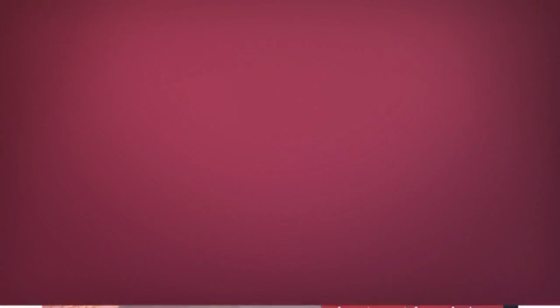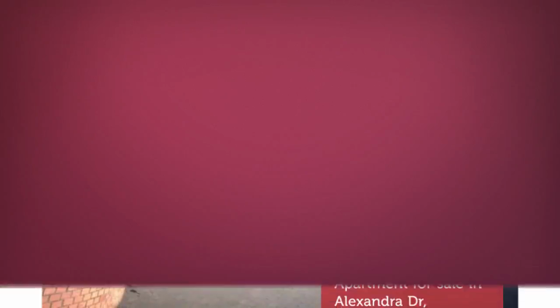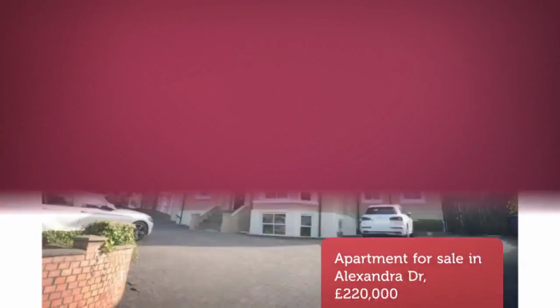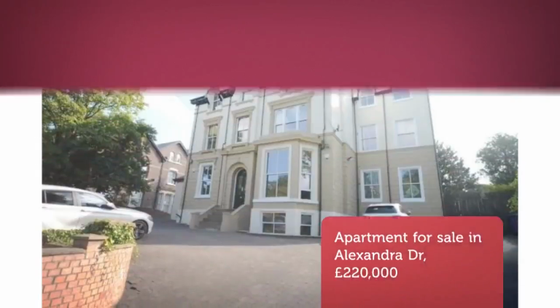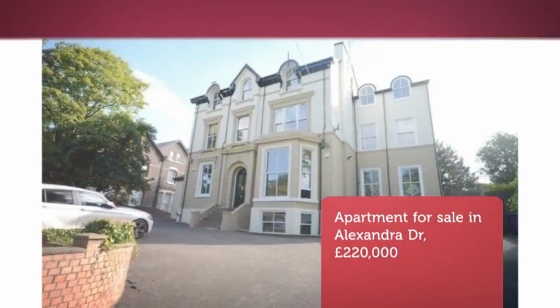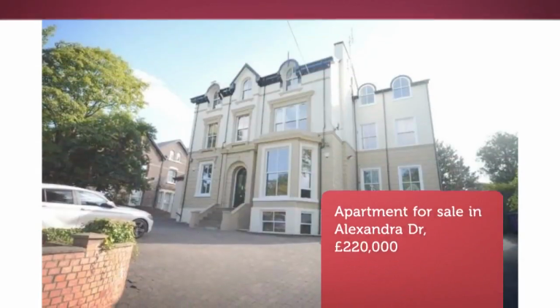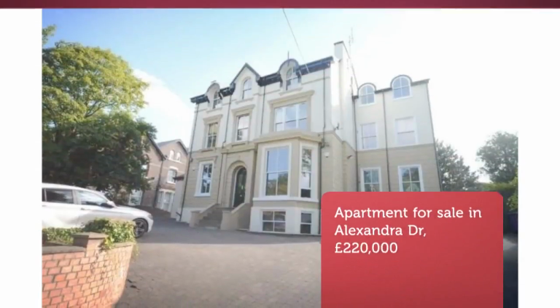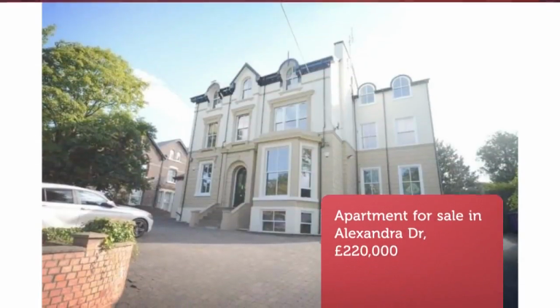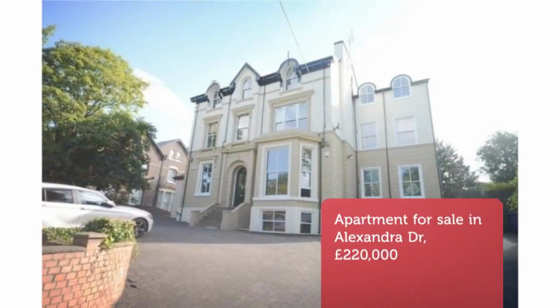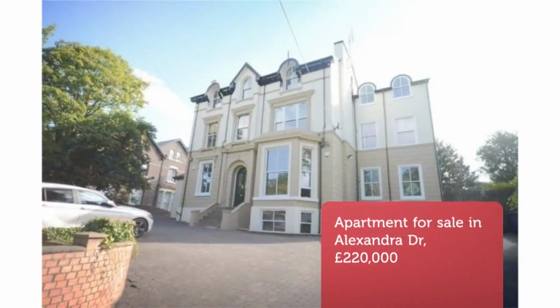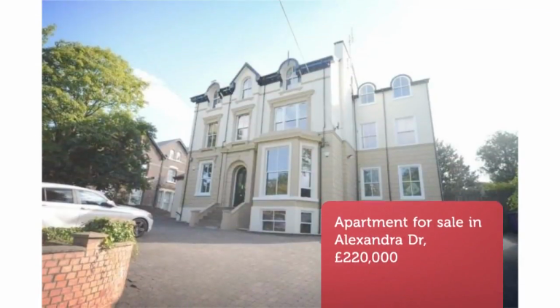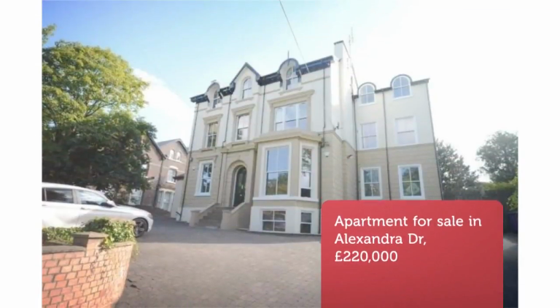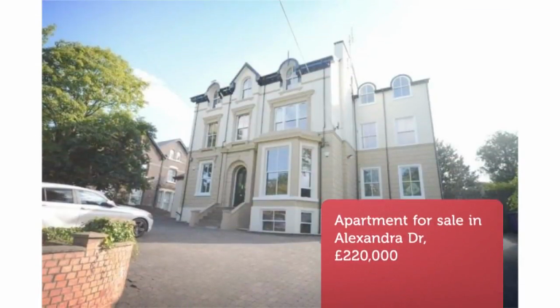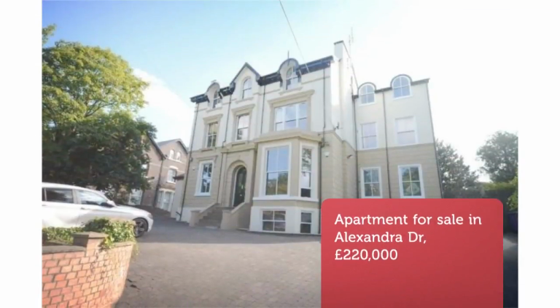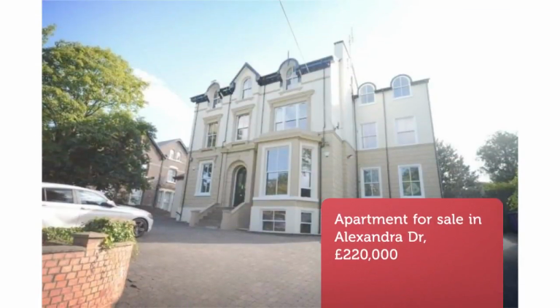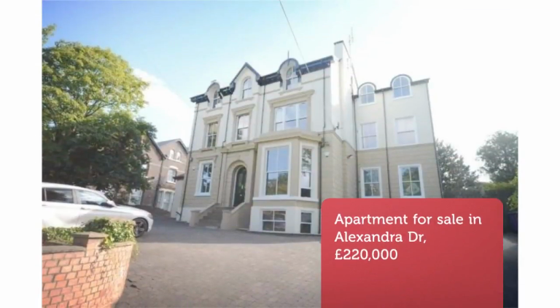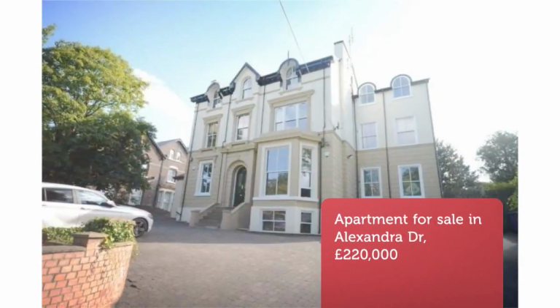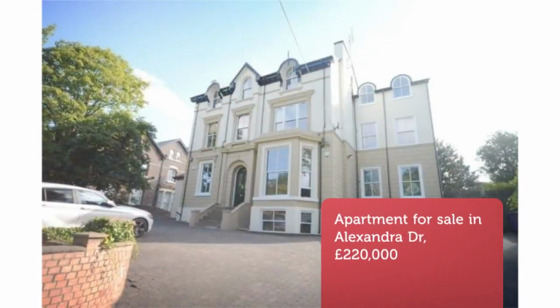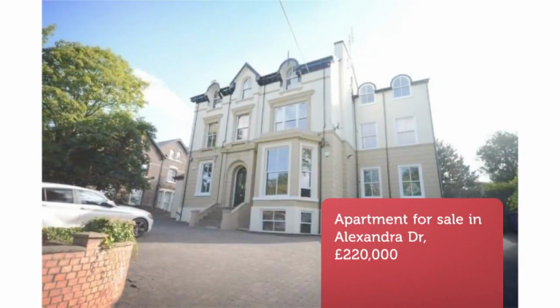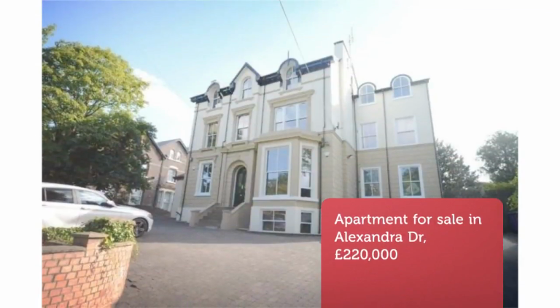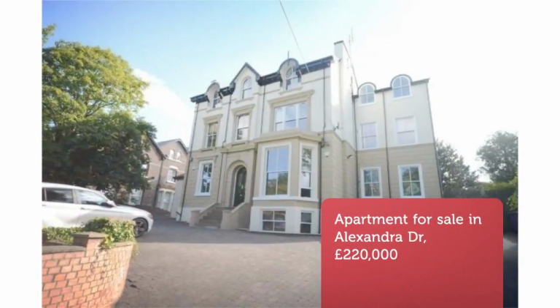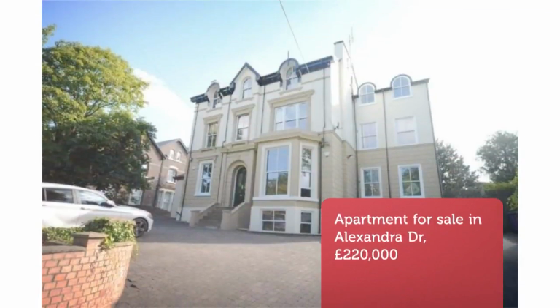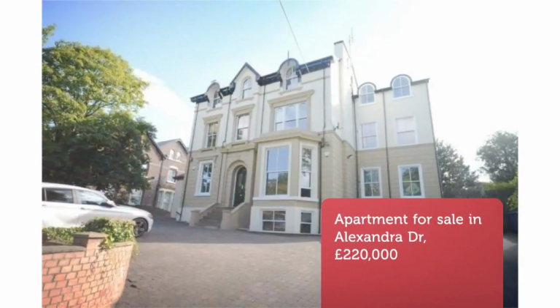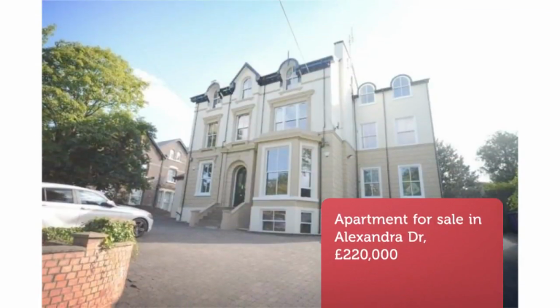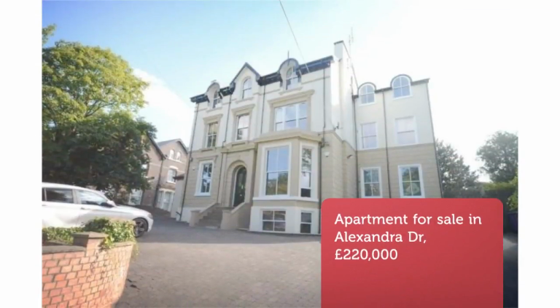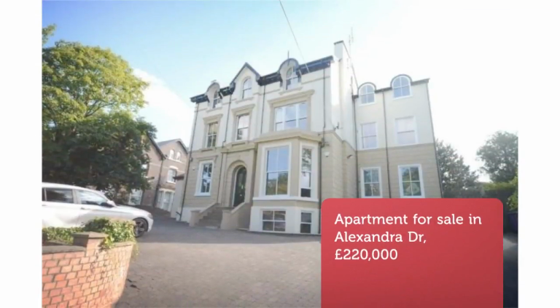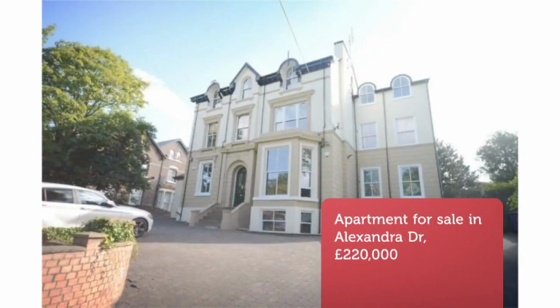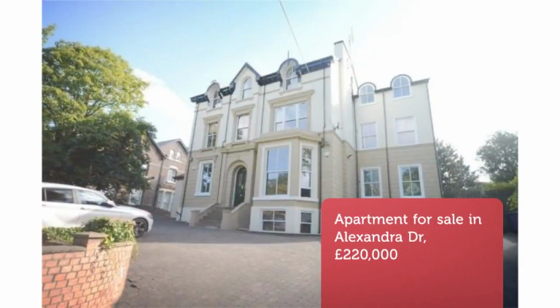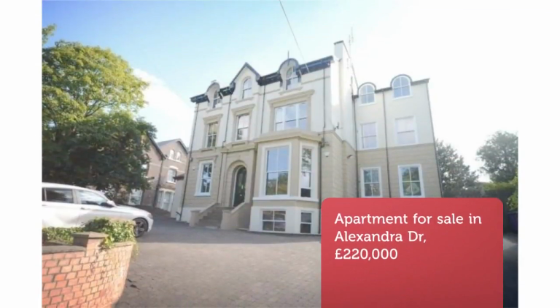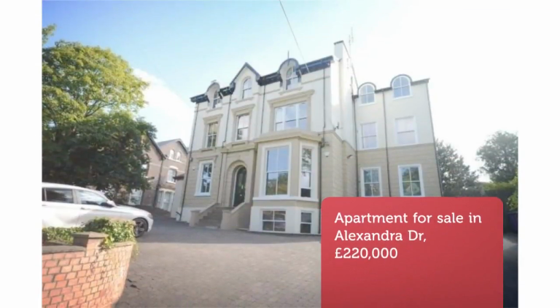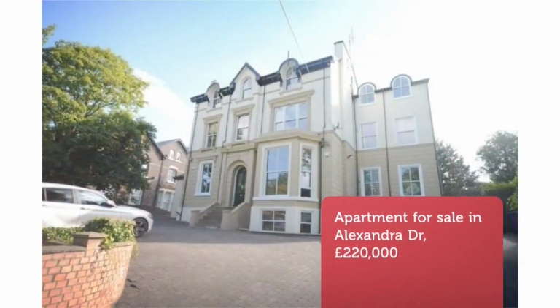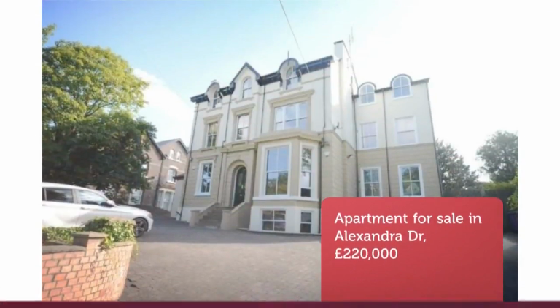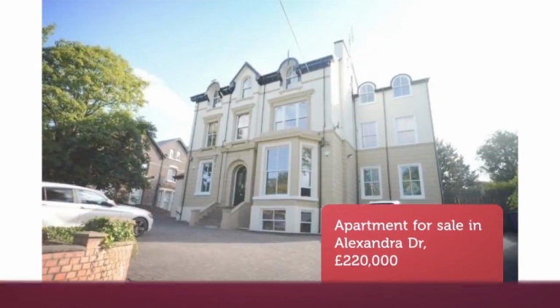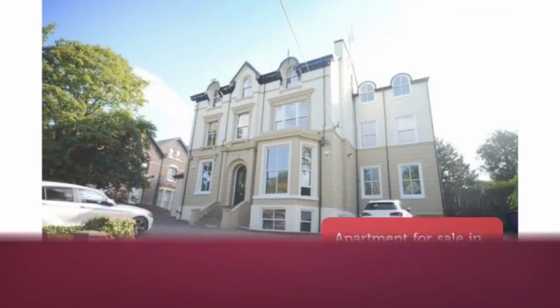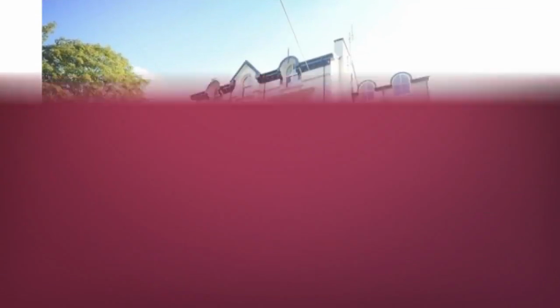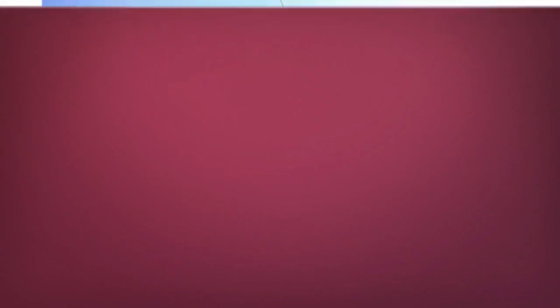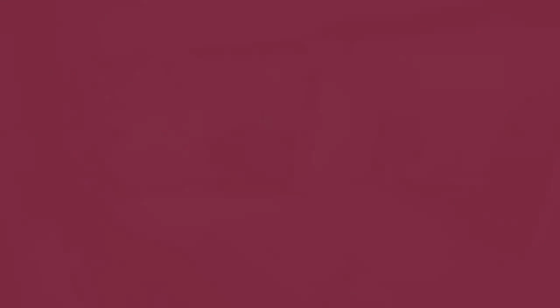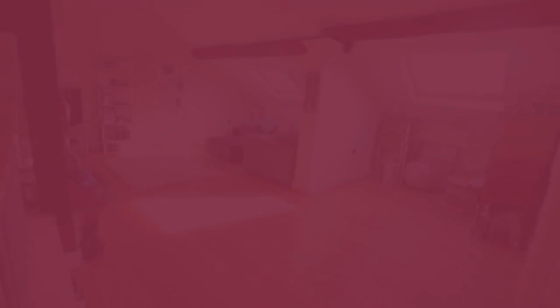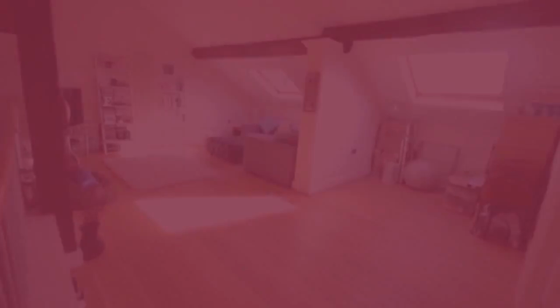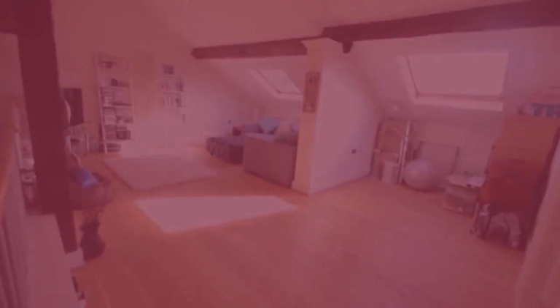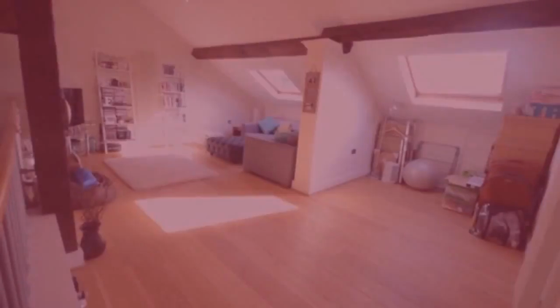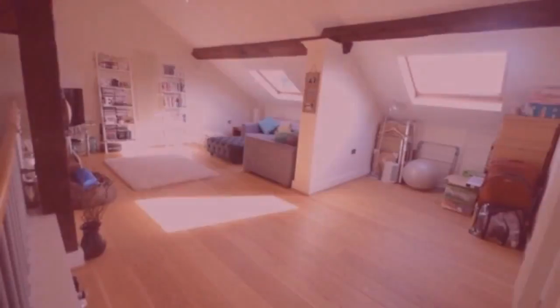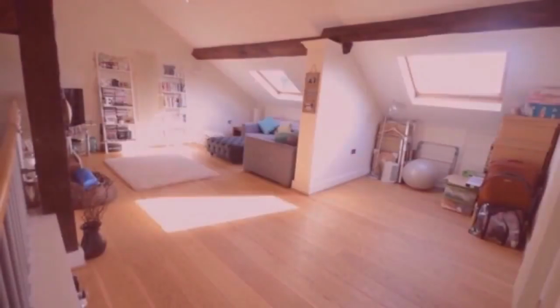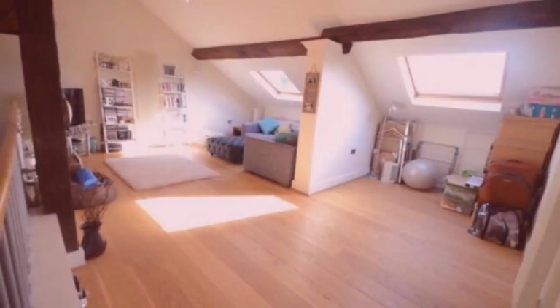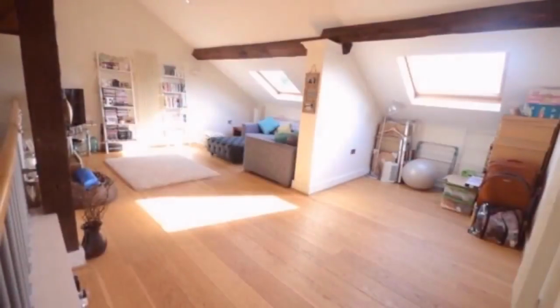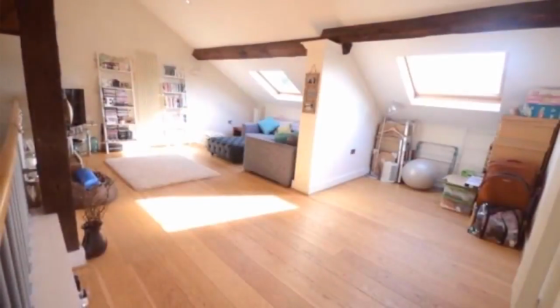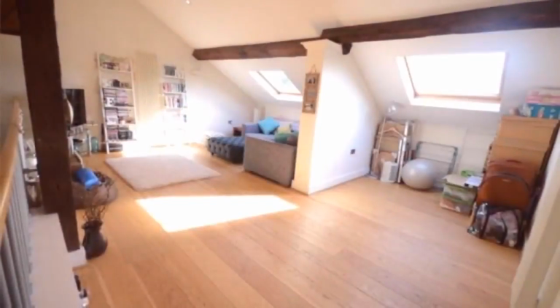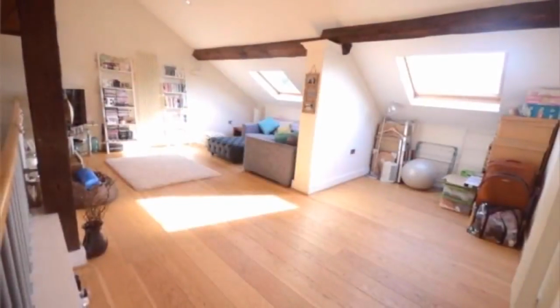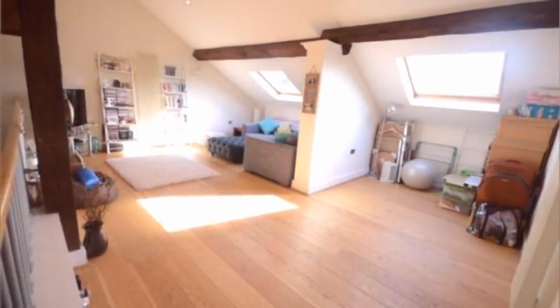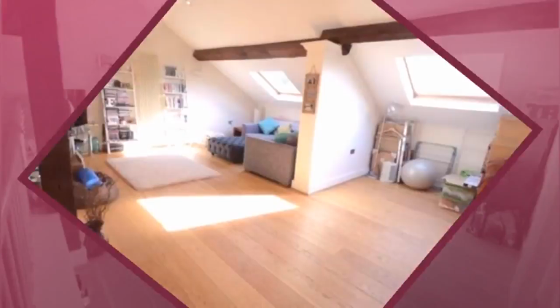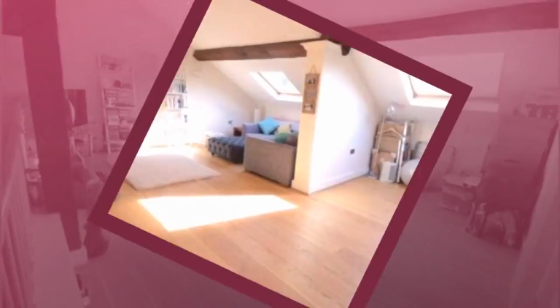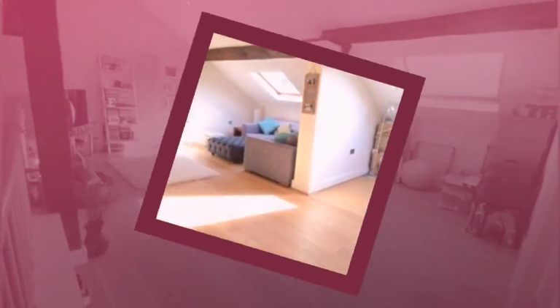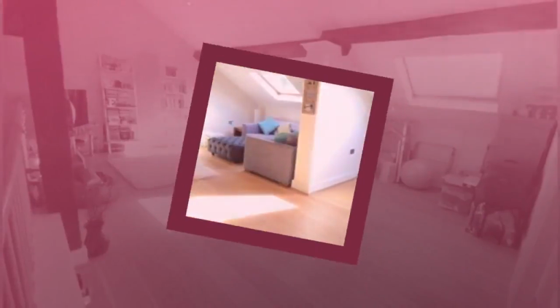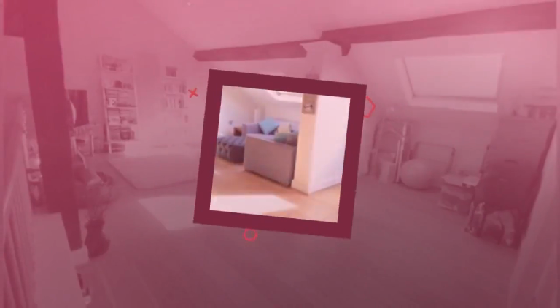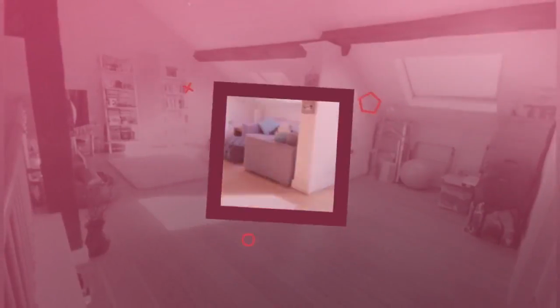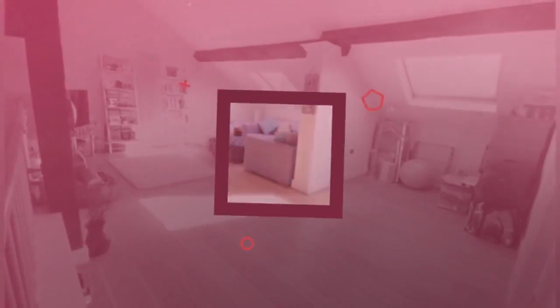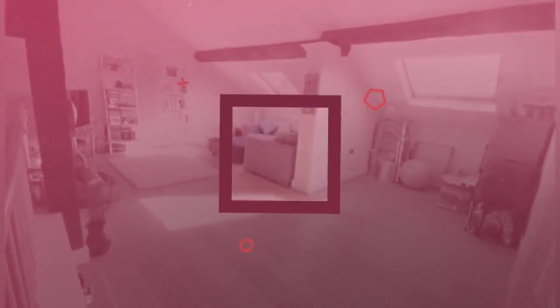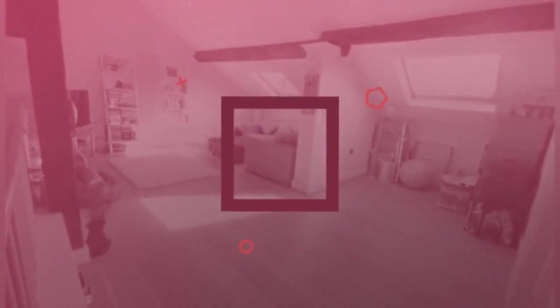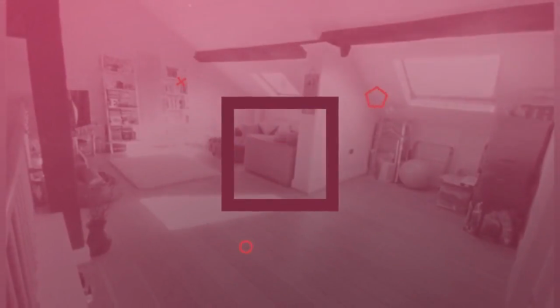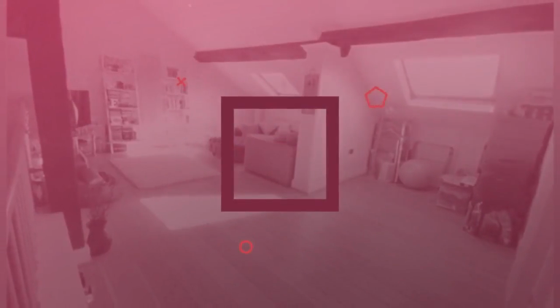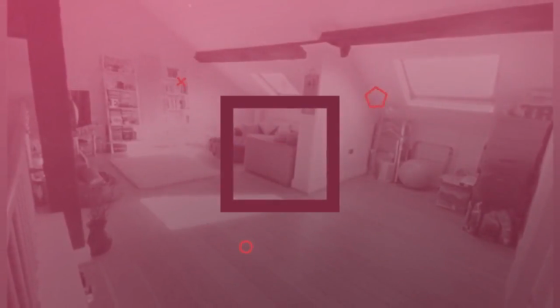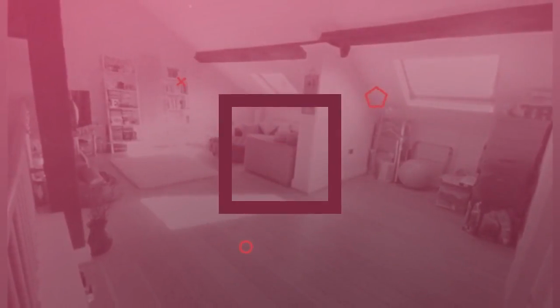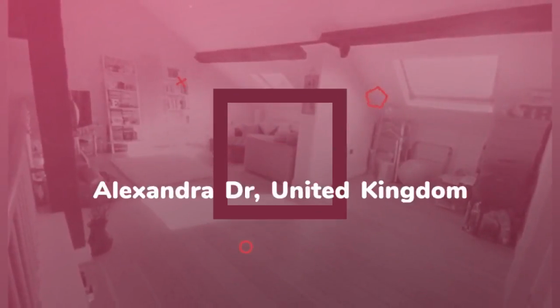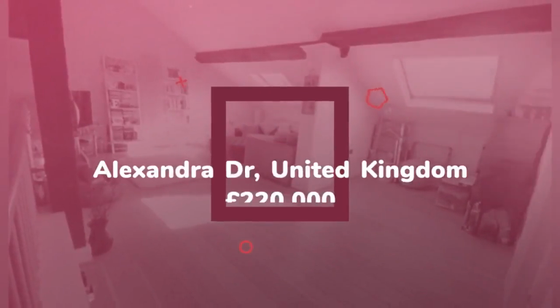Two-bedroom apartment for sale. Alexandra Drive, Egbeth, Liverpool, L17.